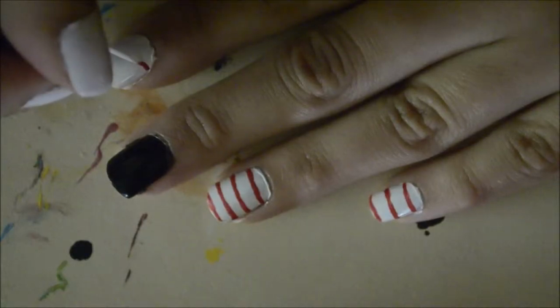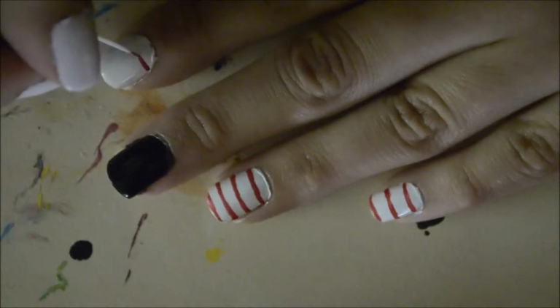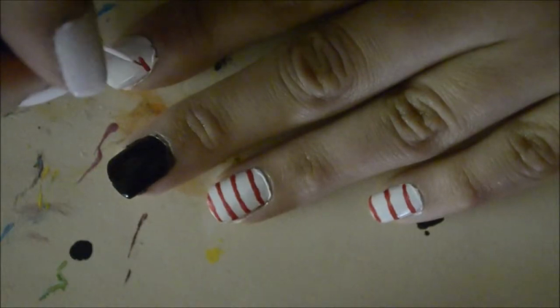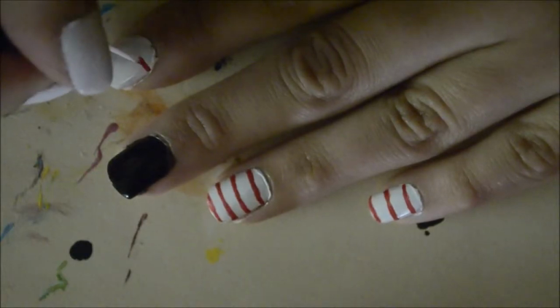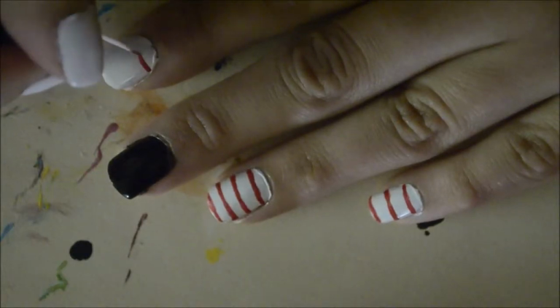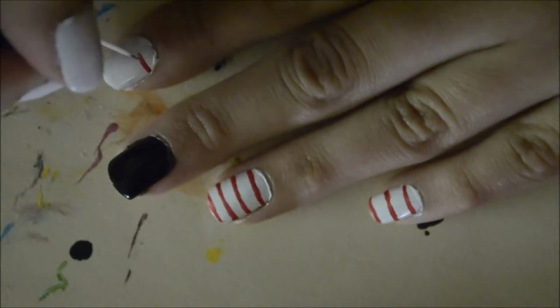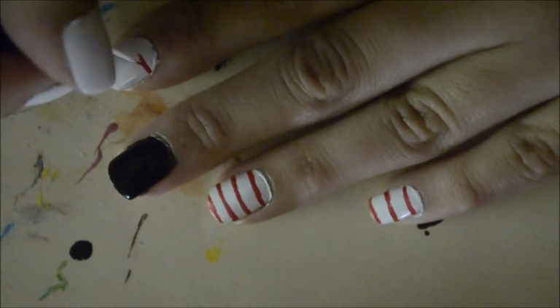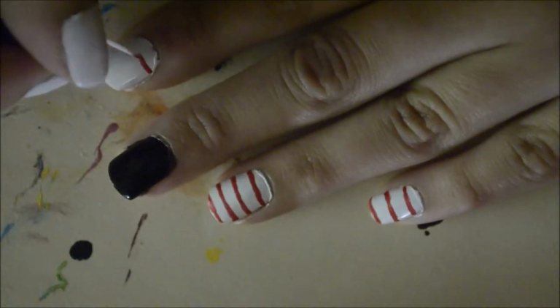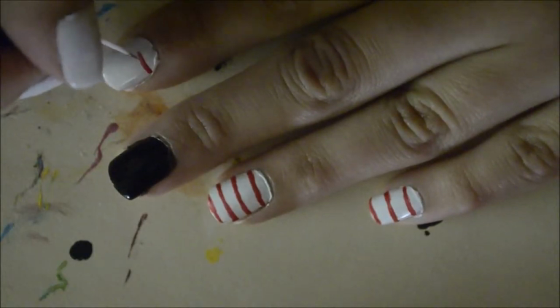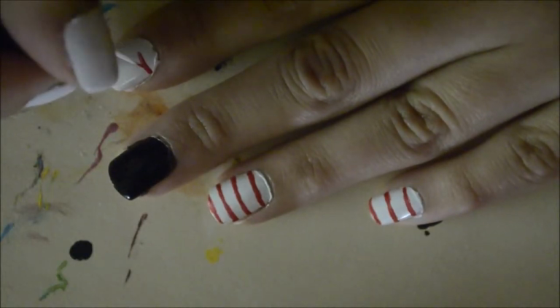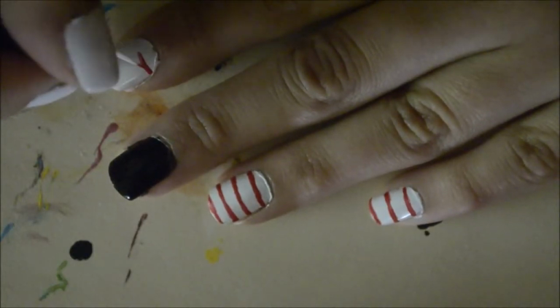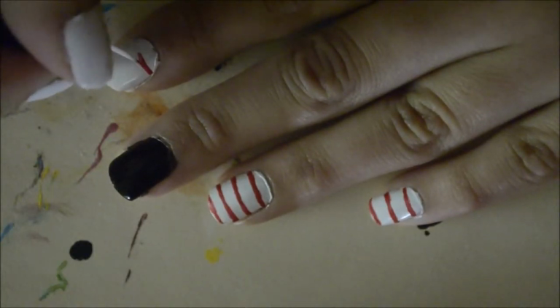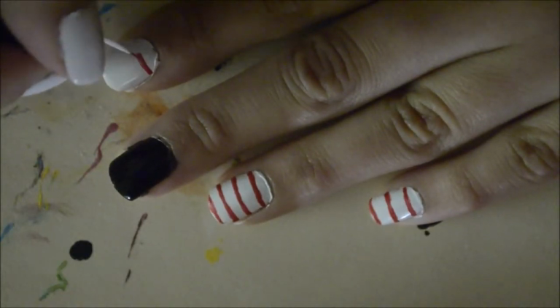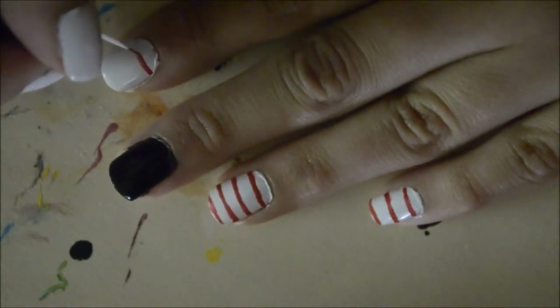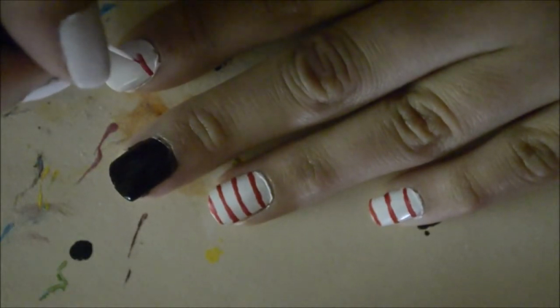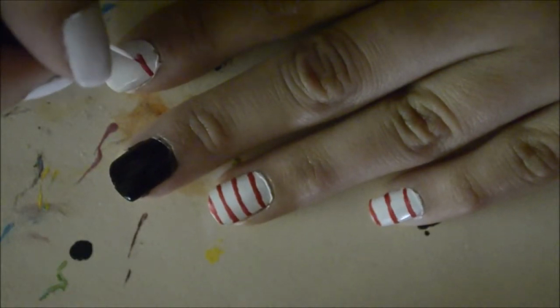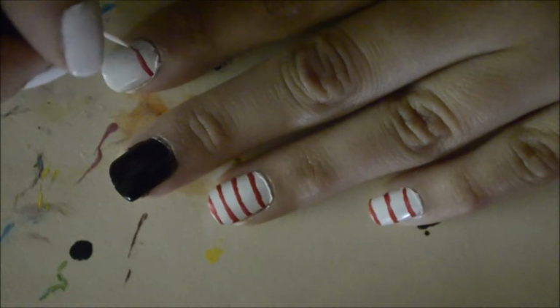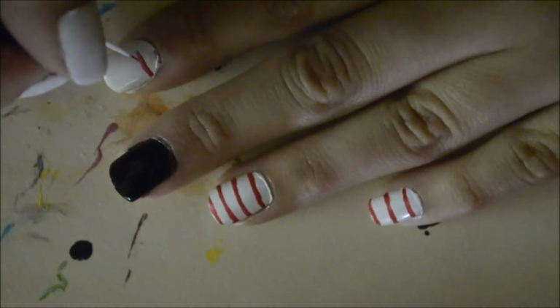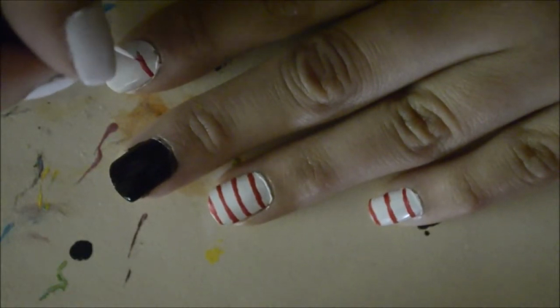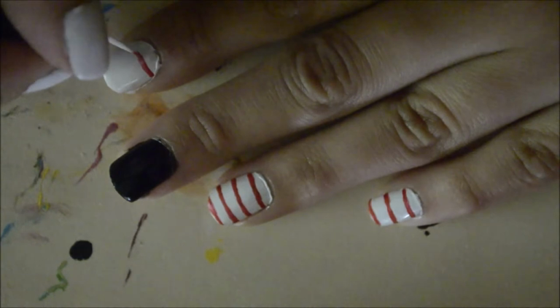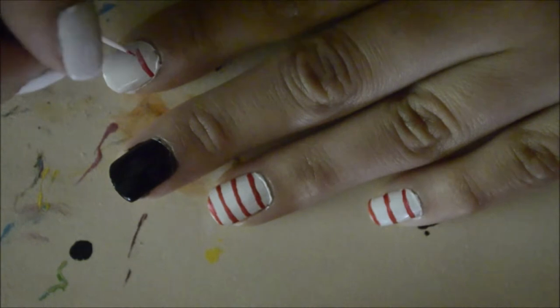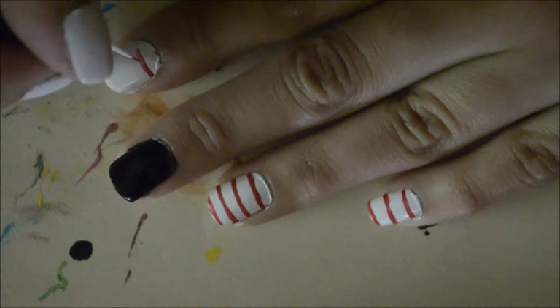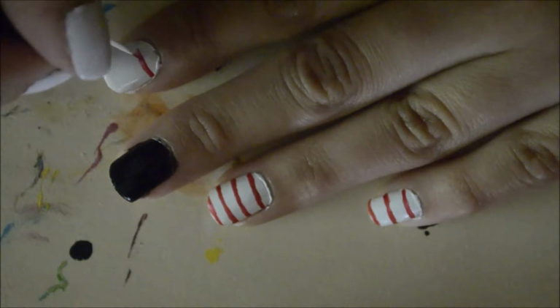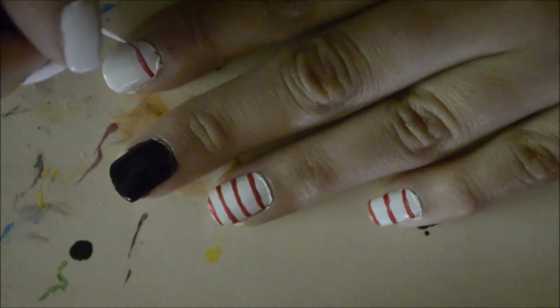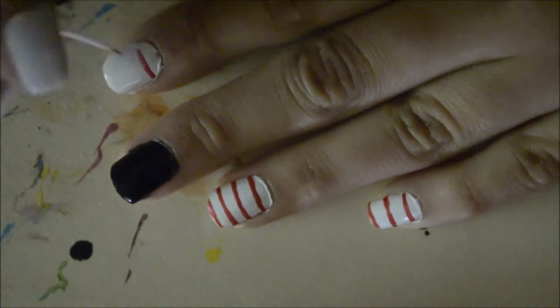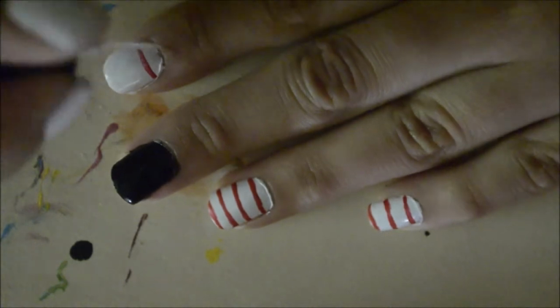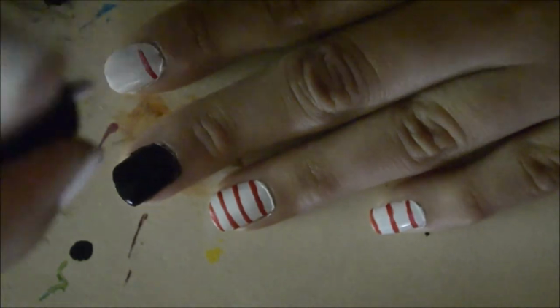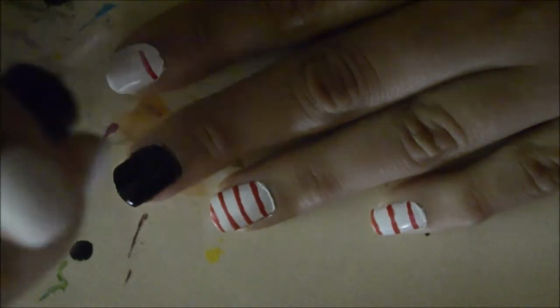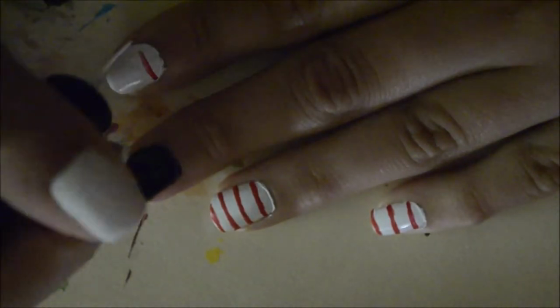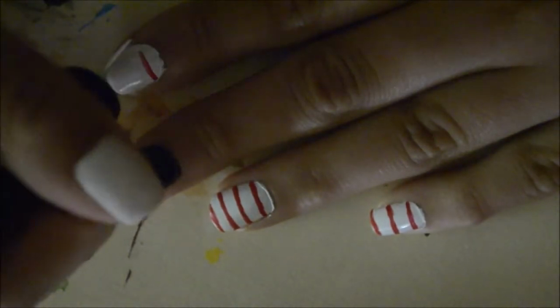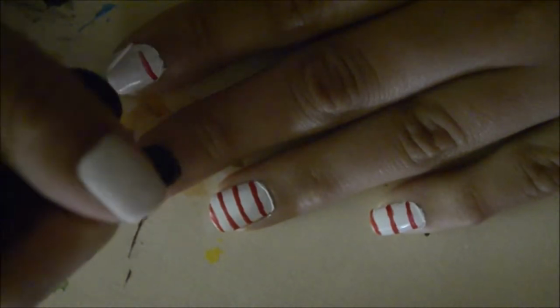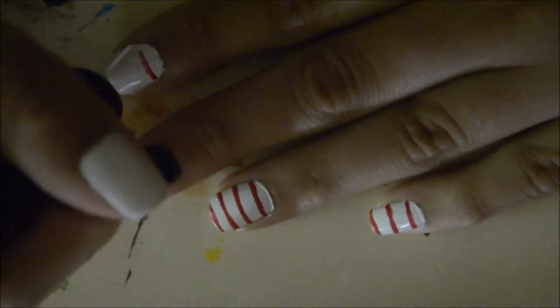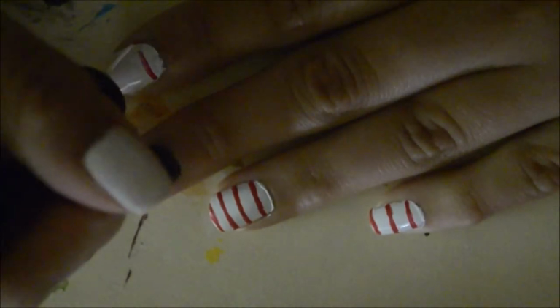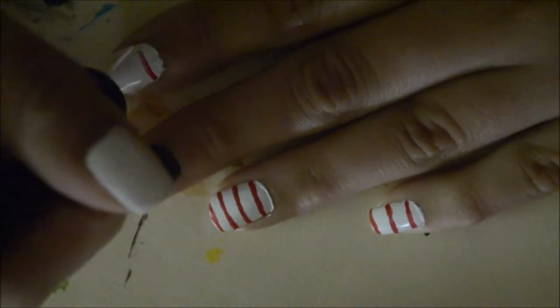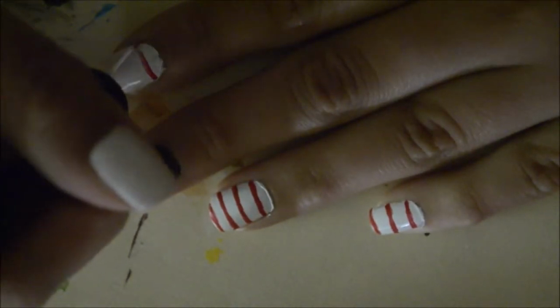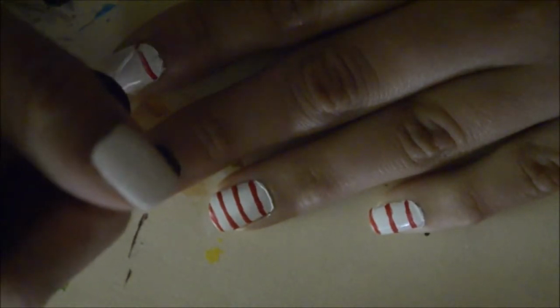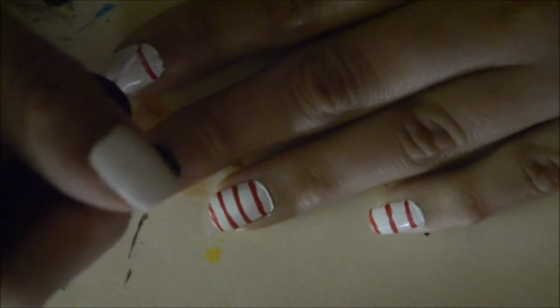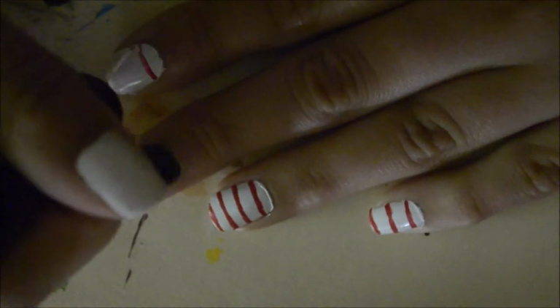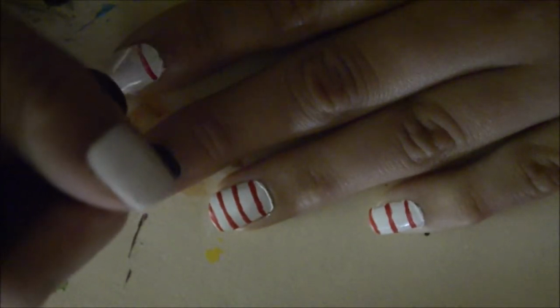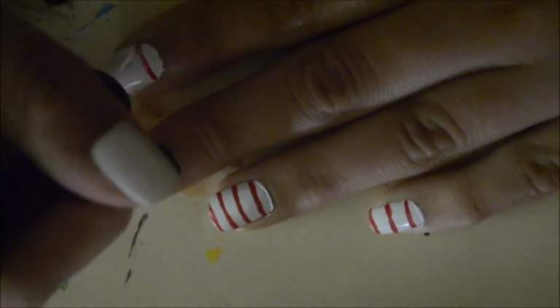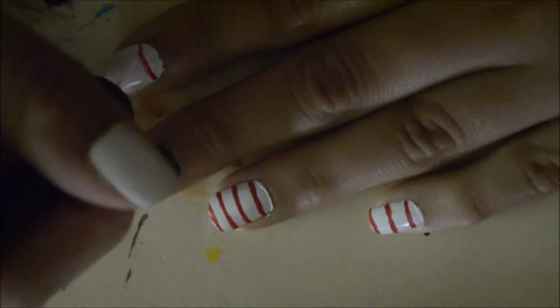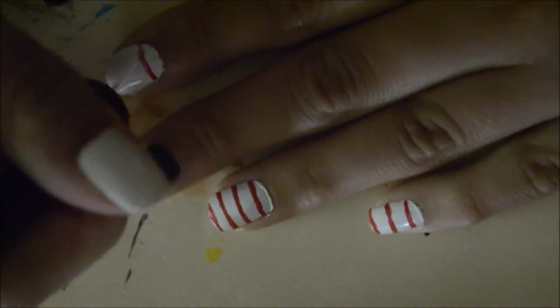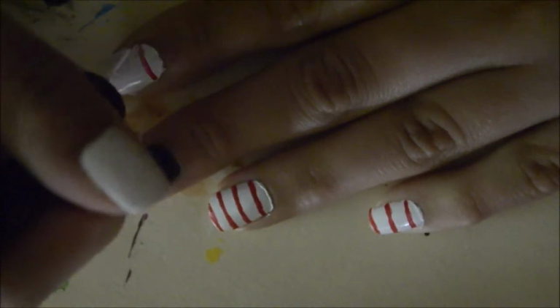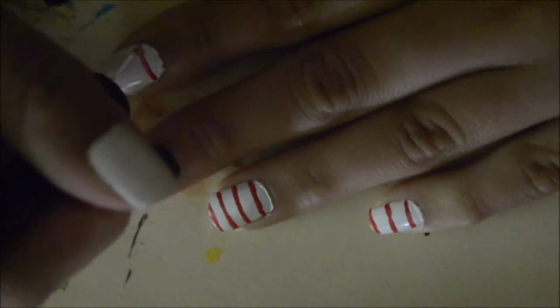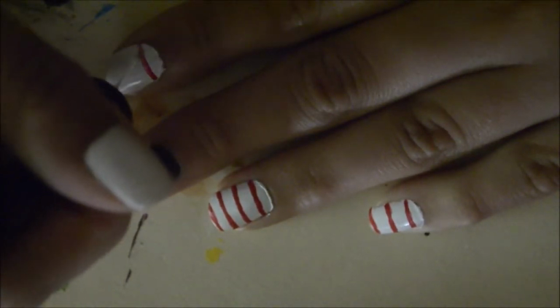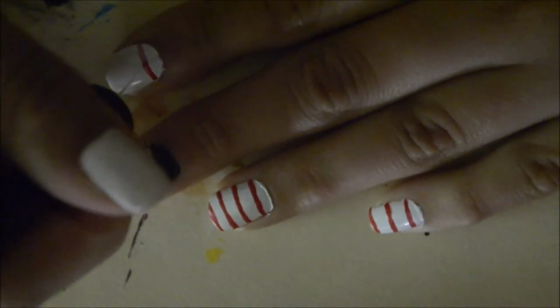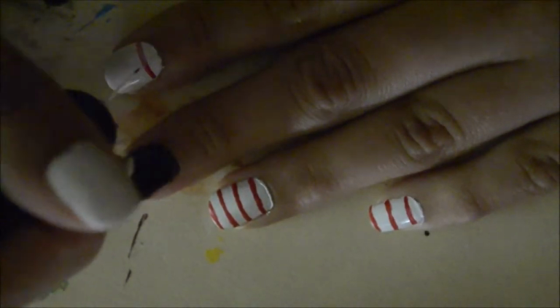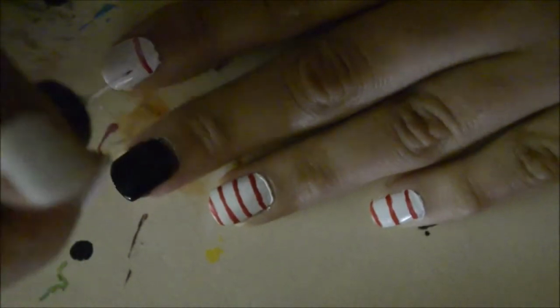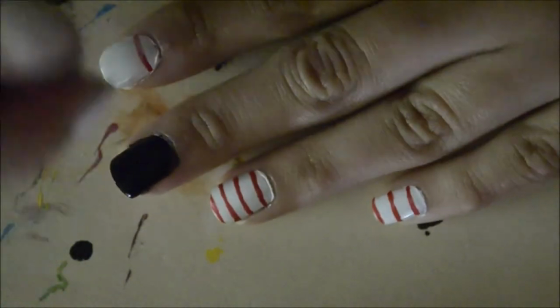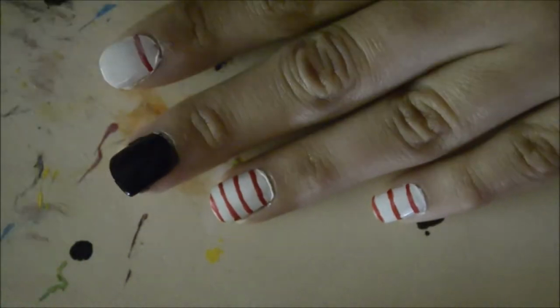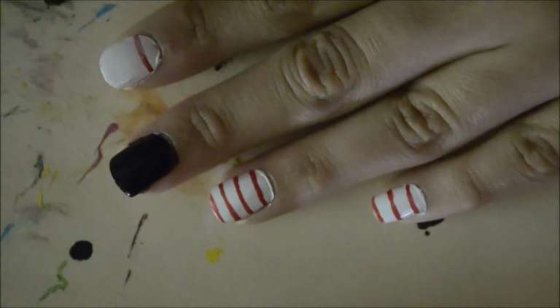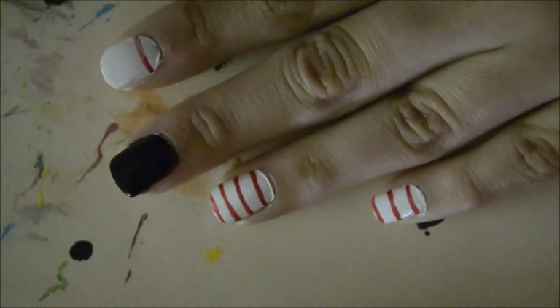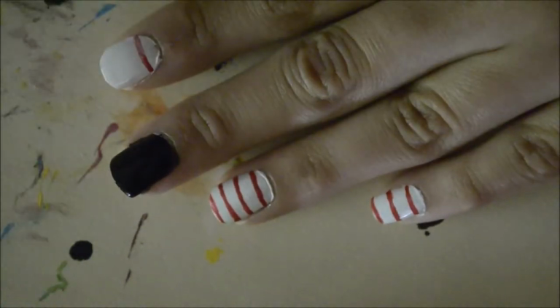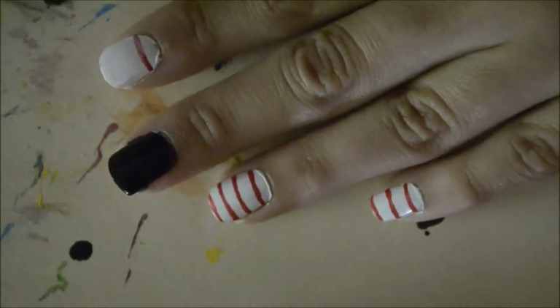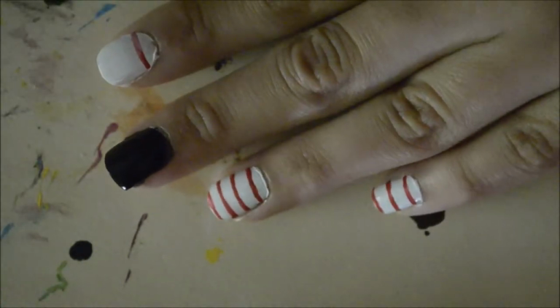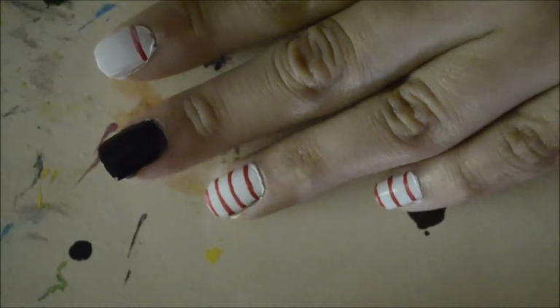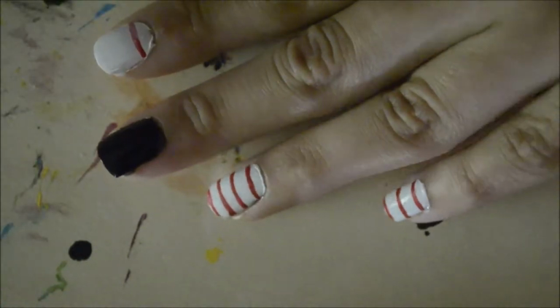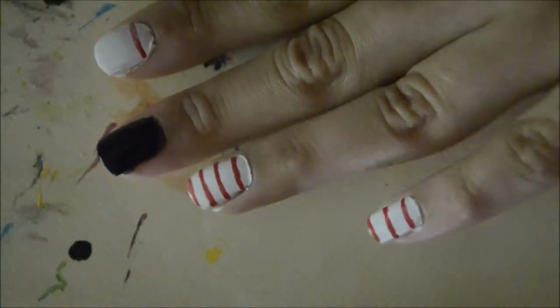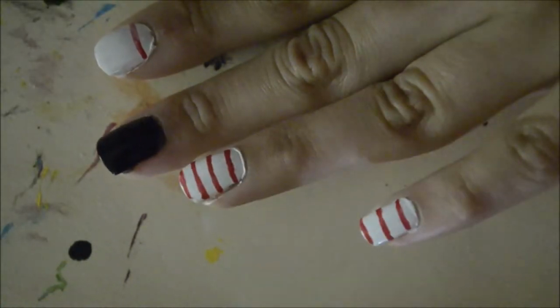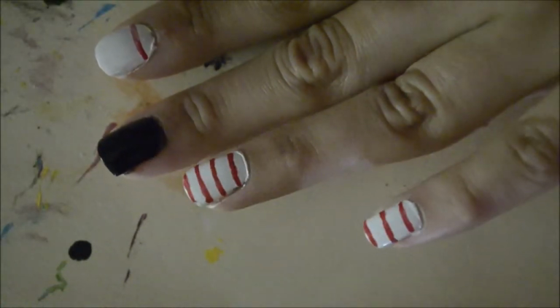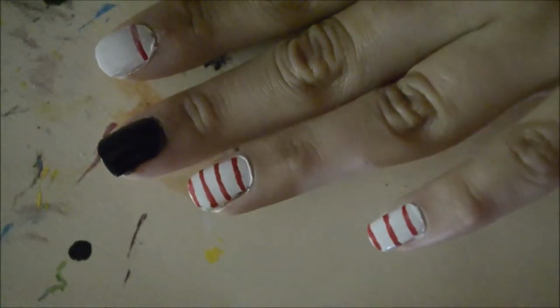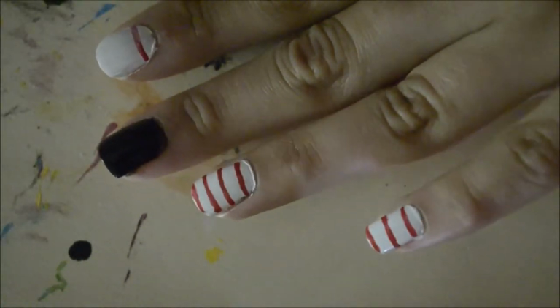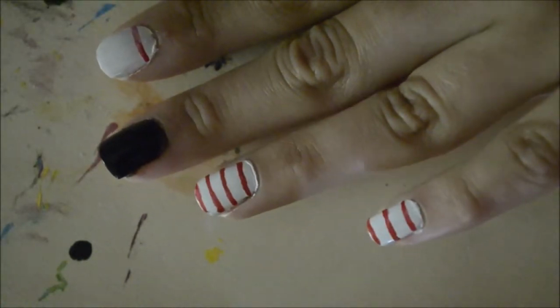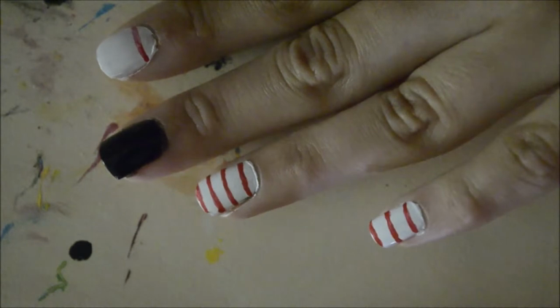On the white nails, draw red horizontal lines across. Try and fit about 3–4 lines on each nail.